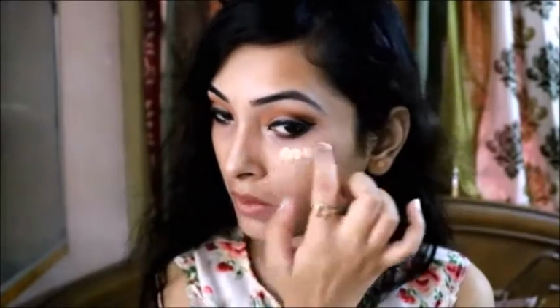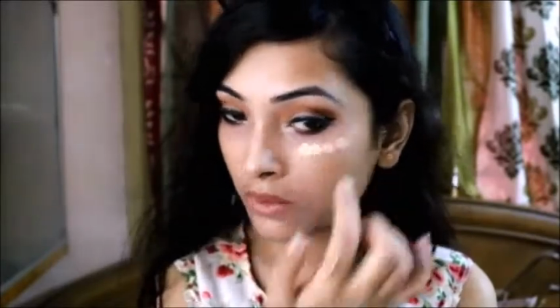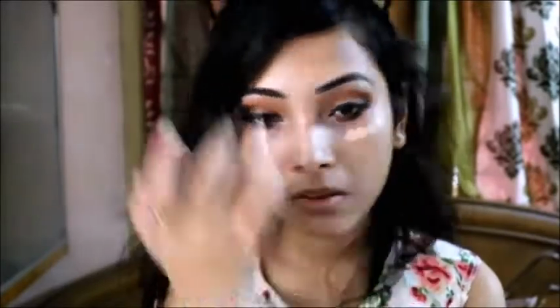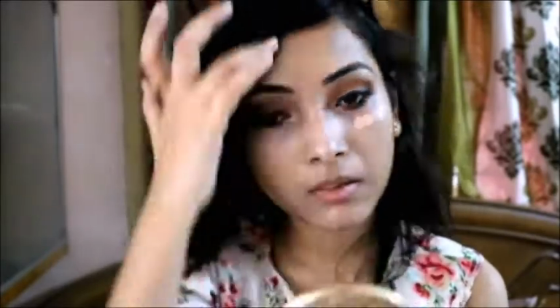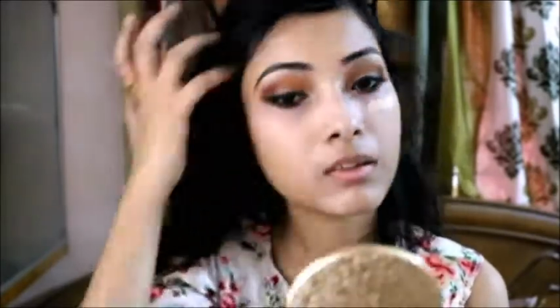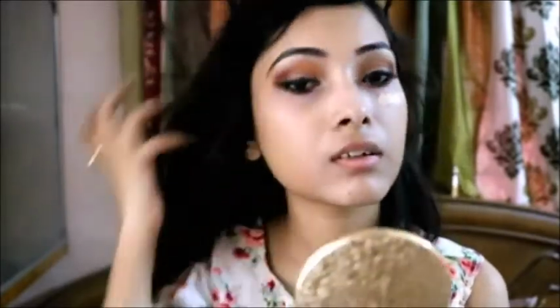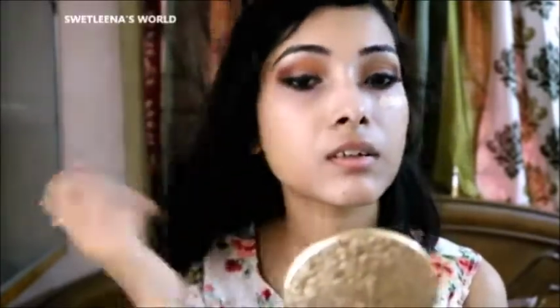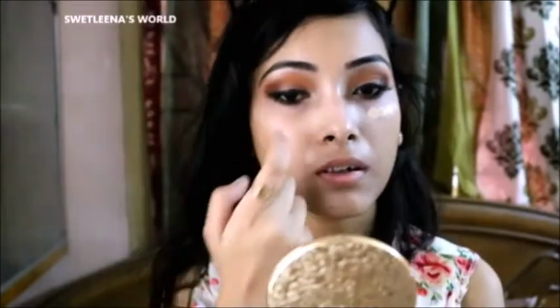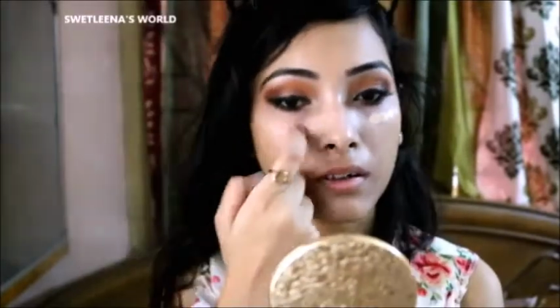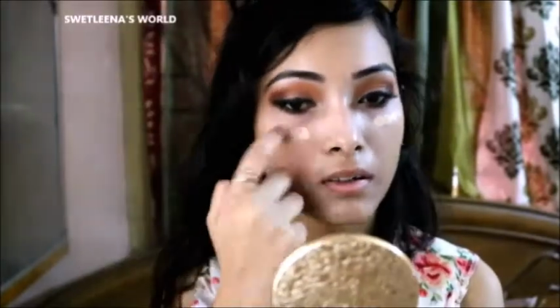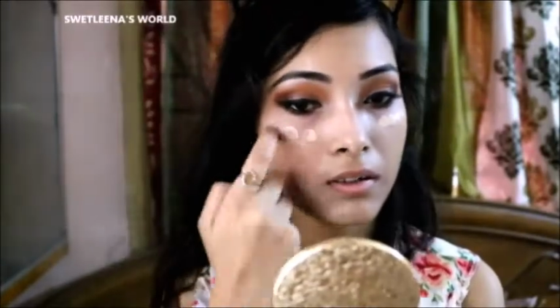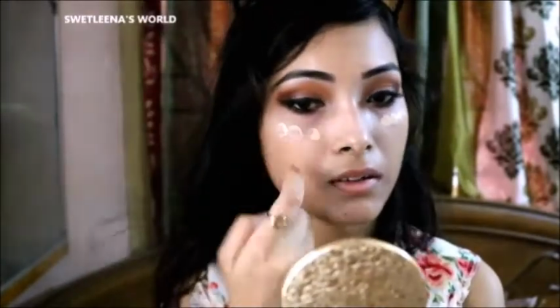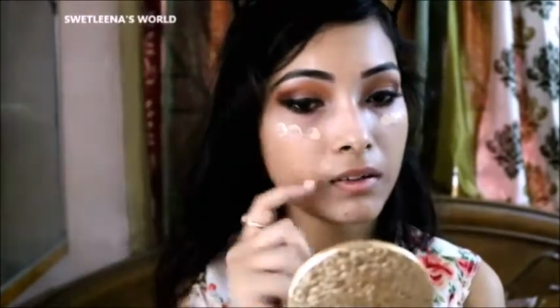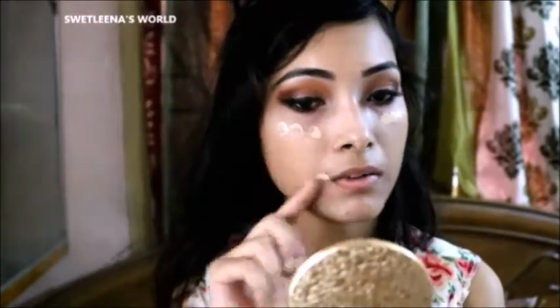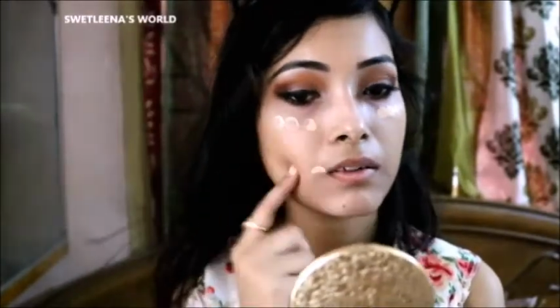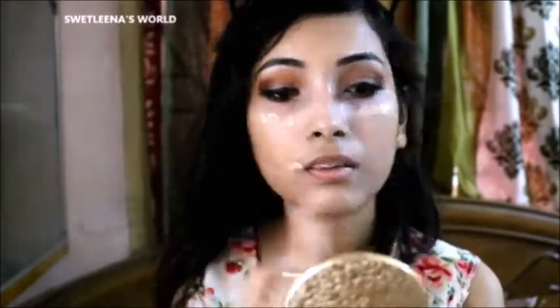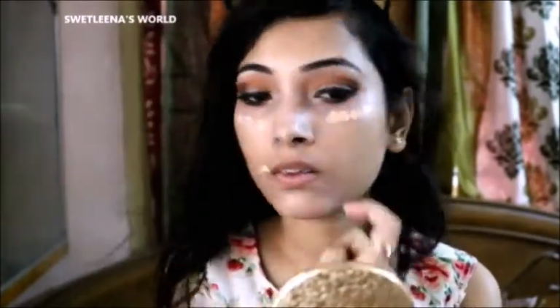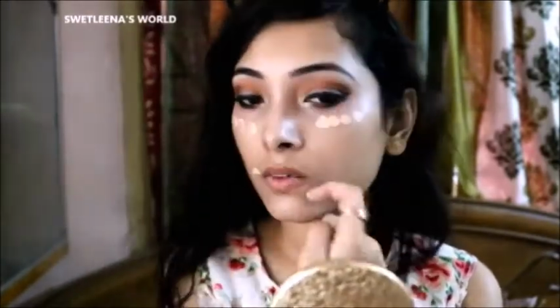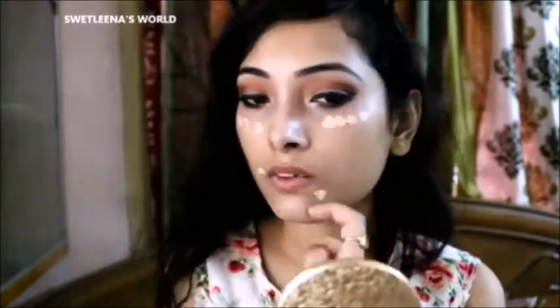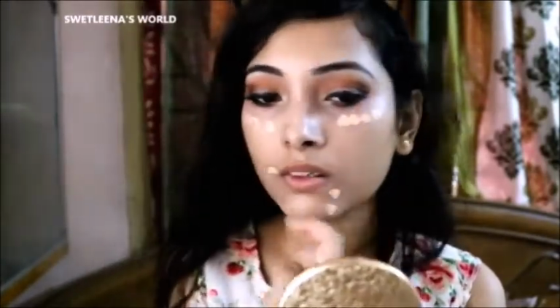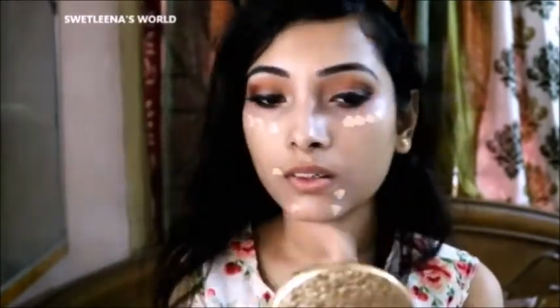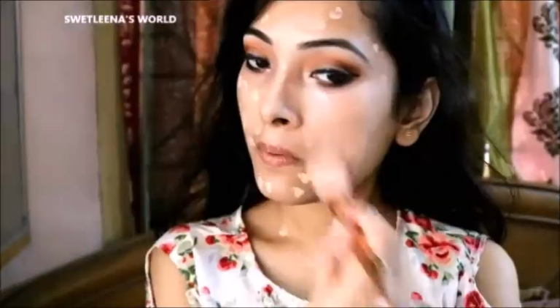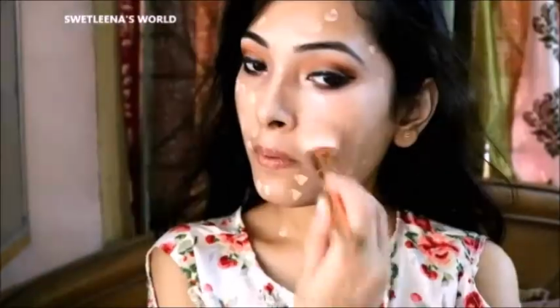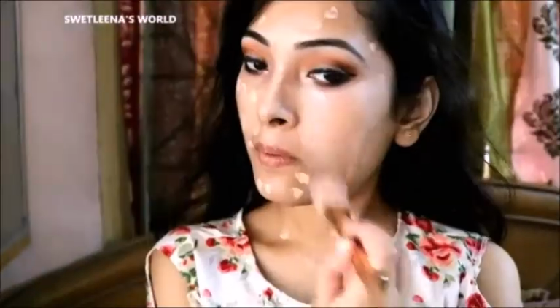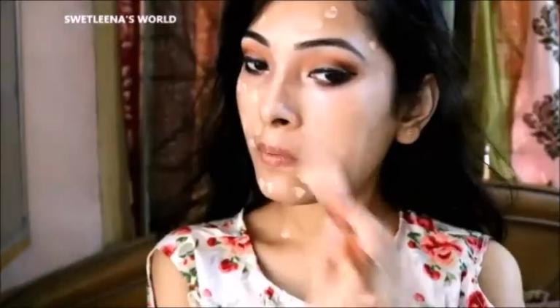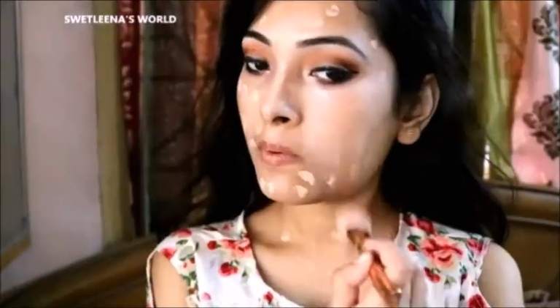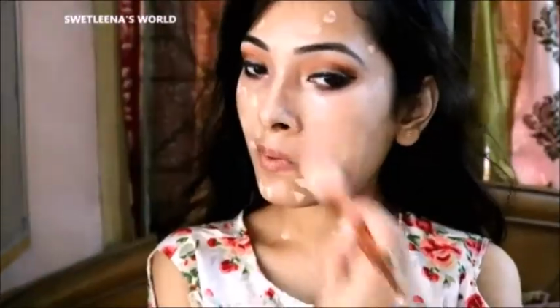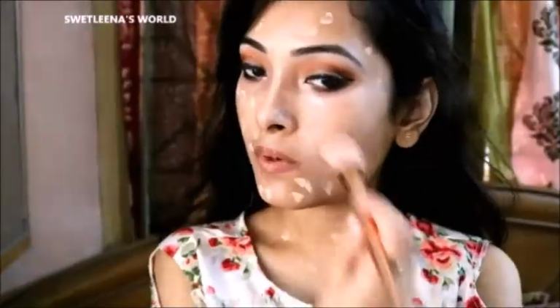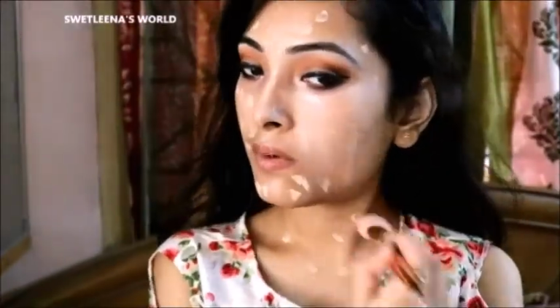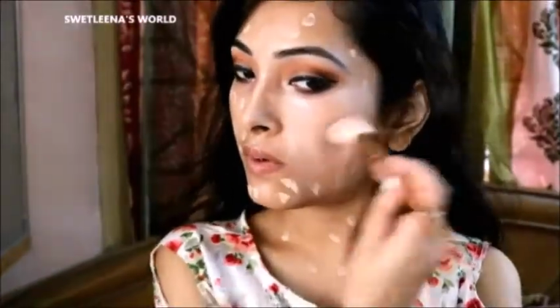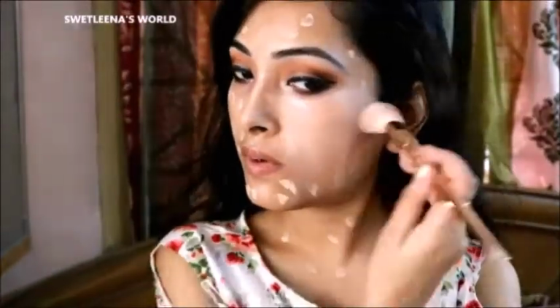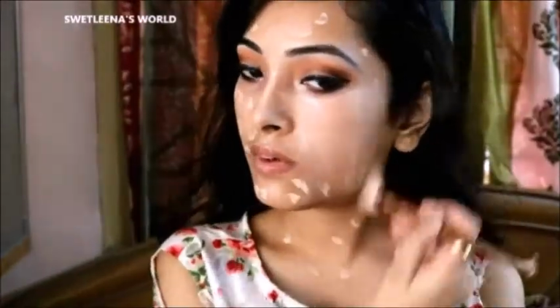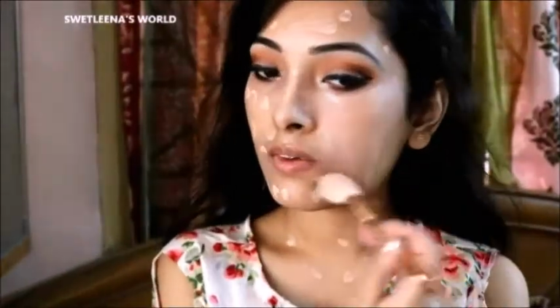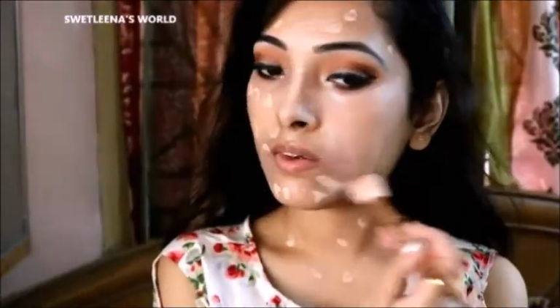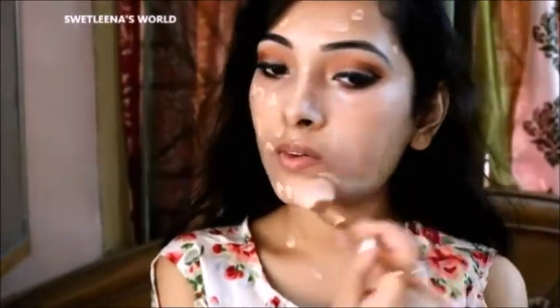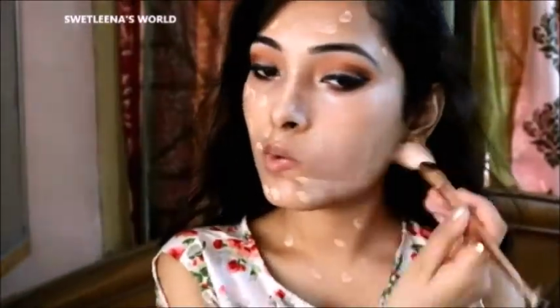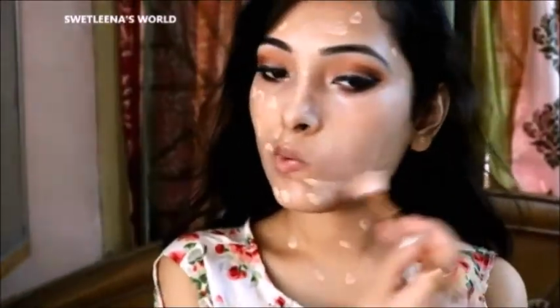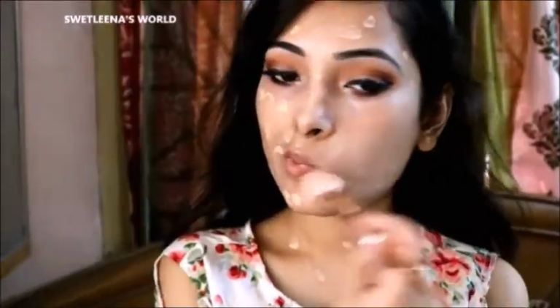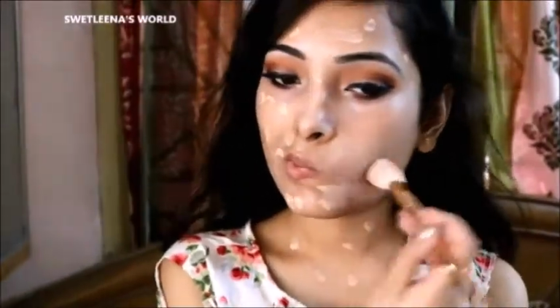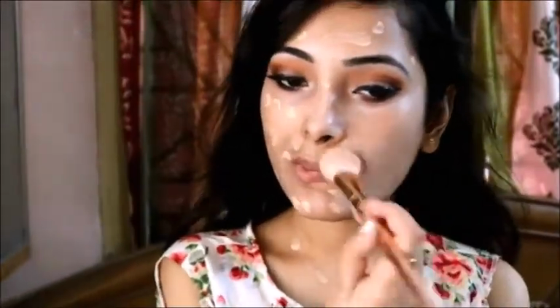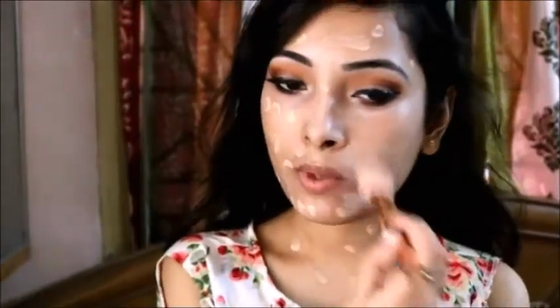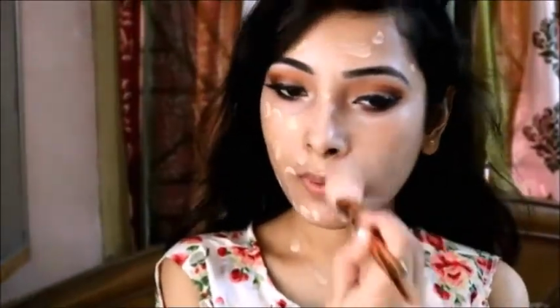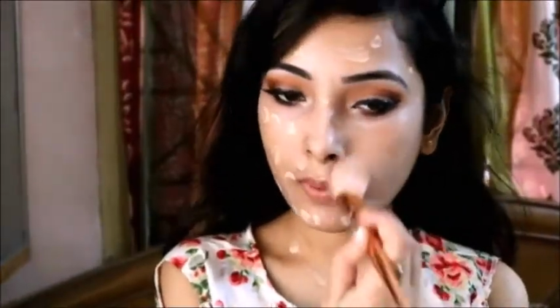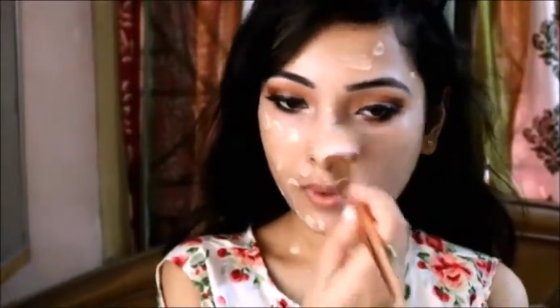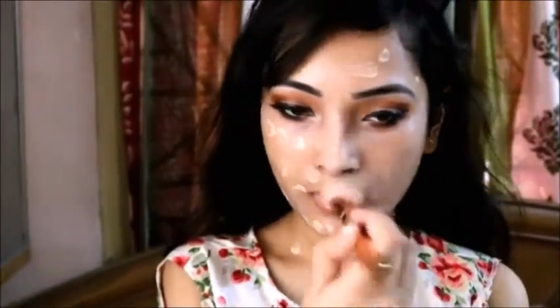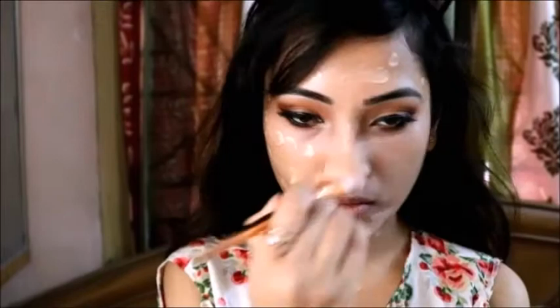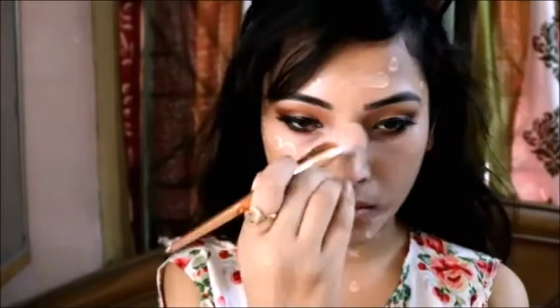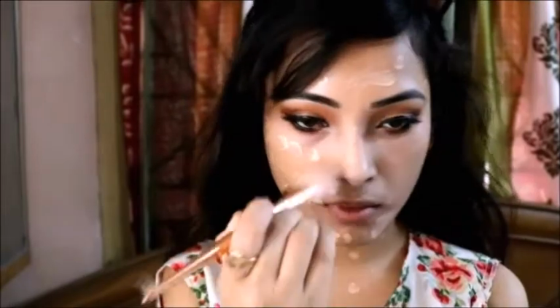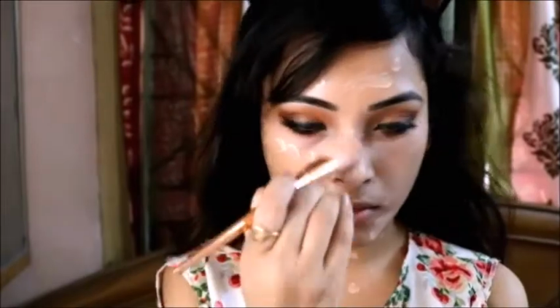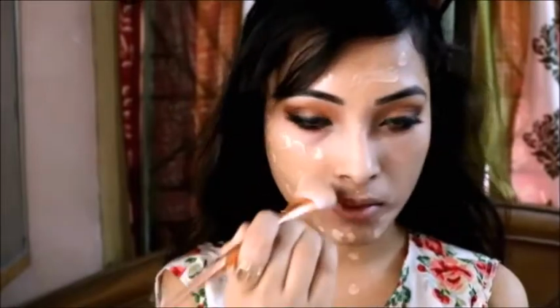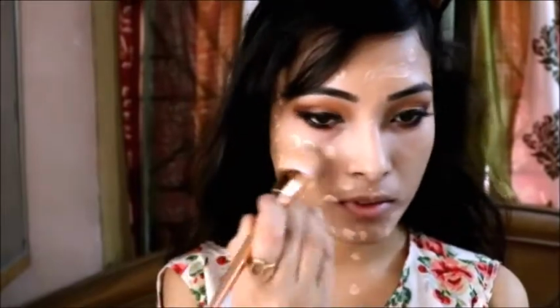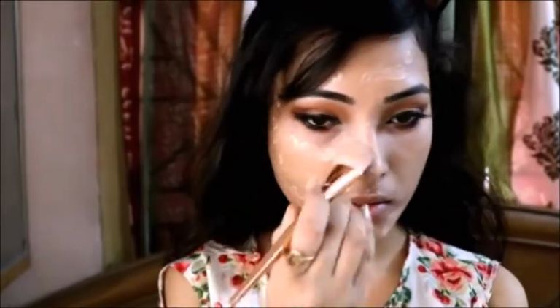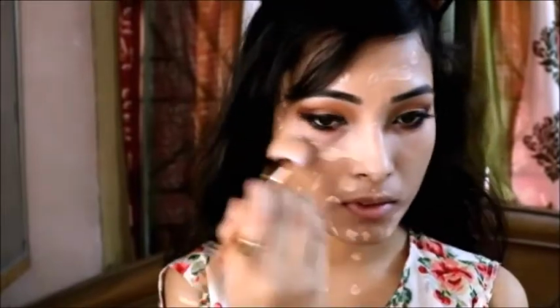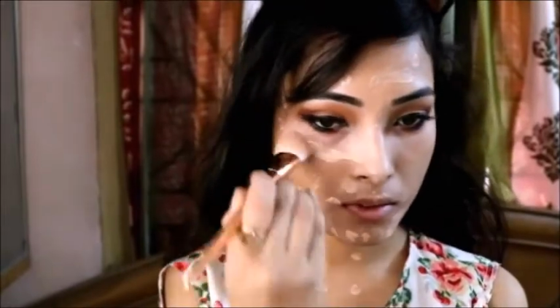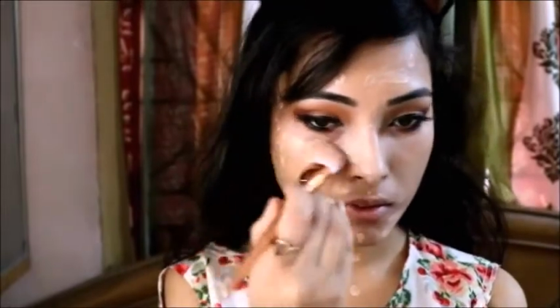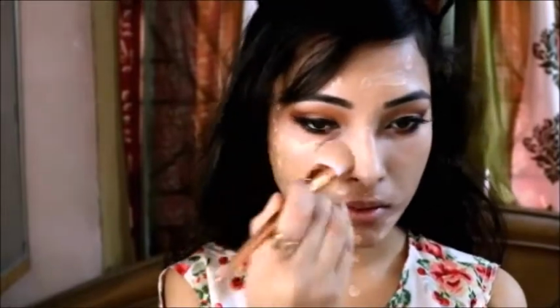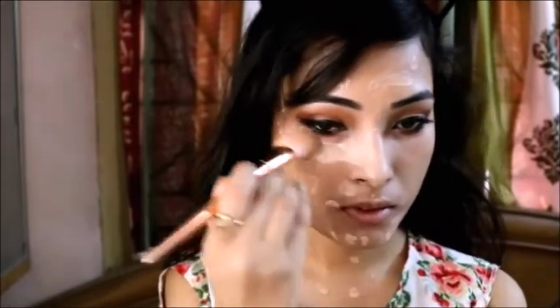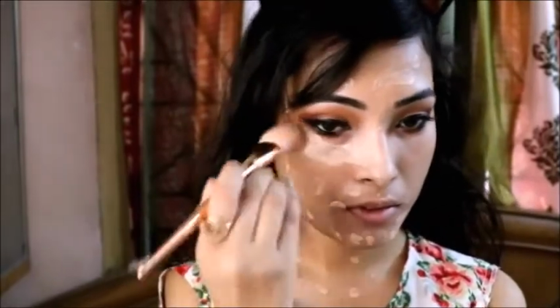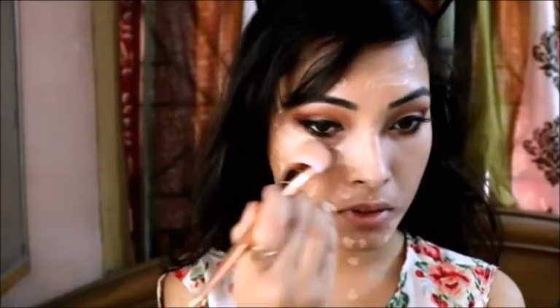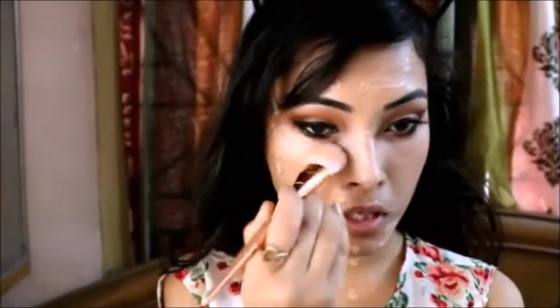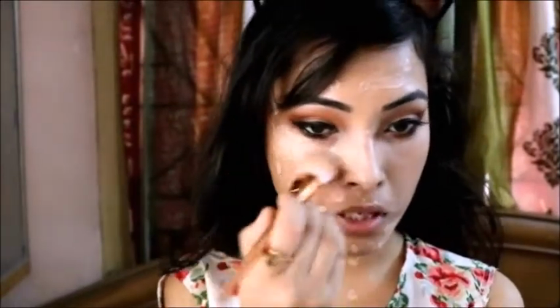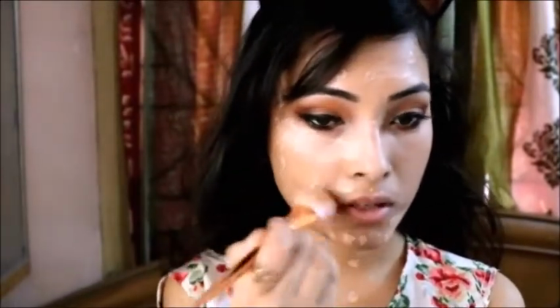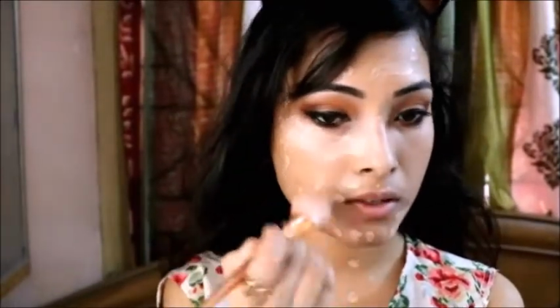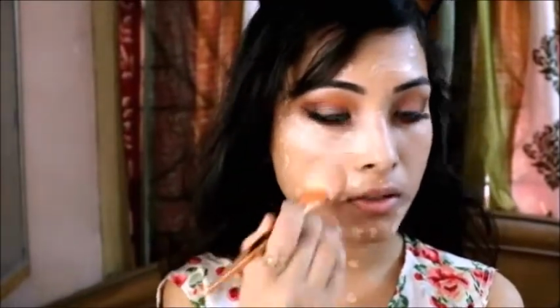I am applying this foundation — it is a Fit Me — all over my face and blending it with the help of the Unicorn brush.